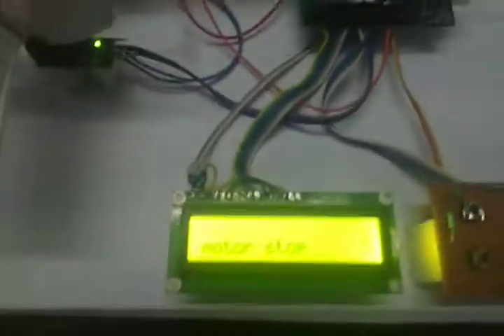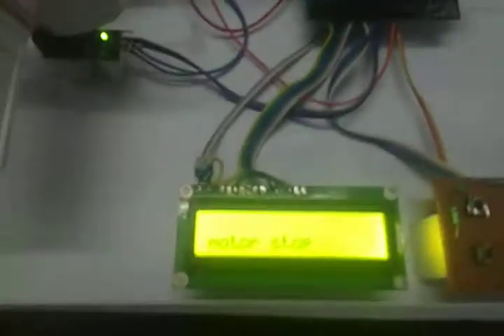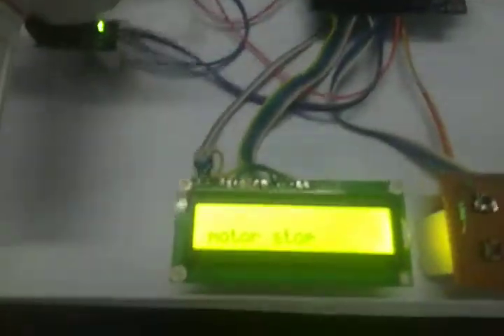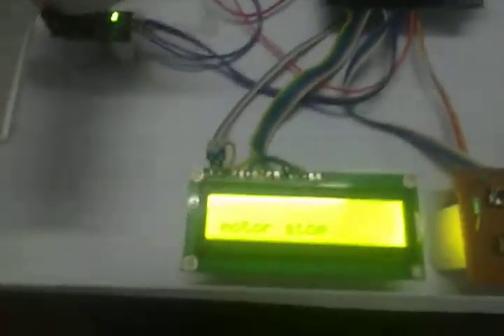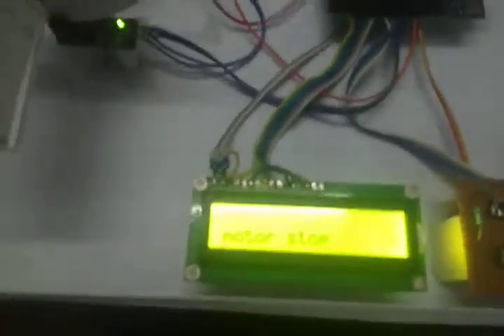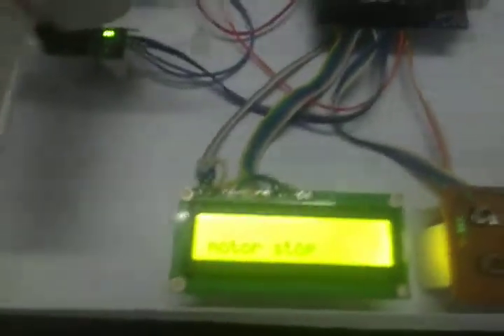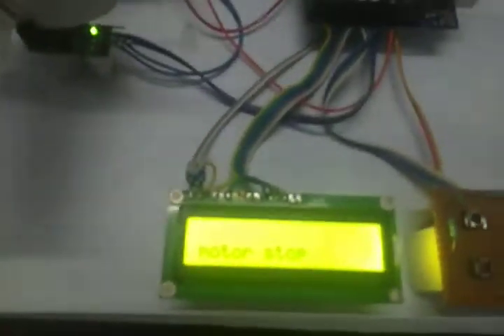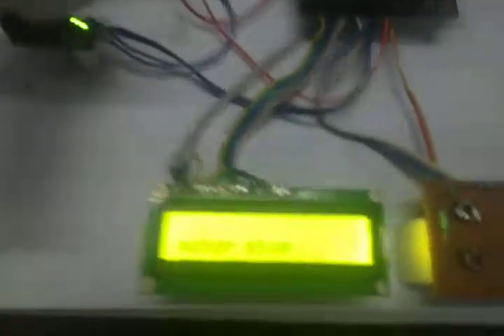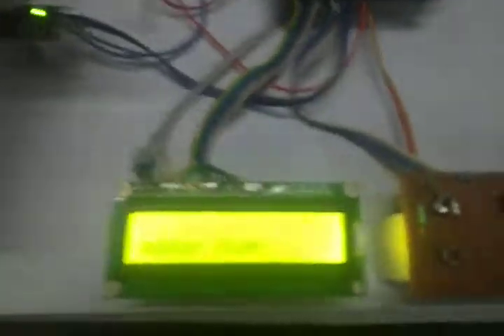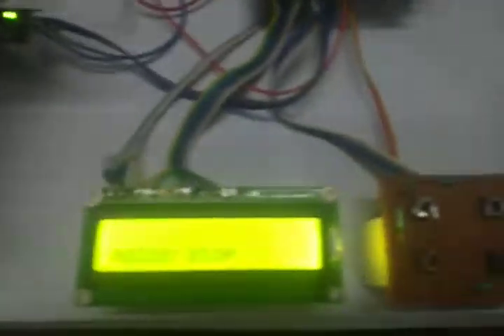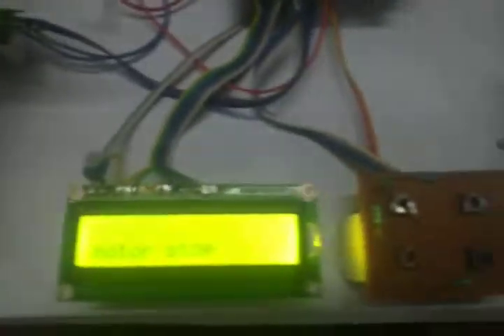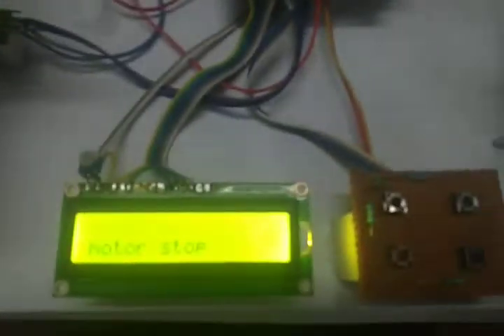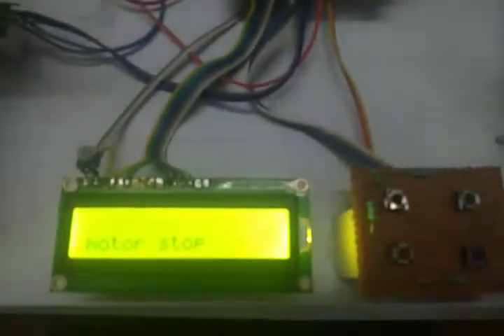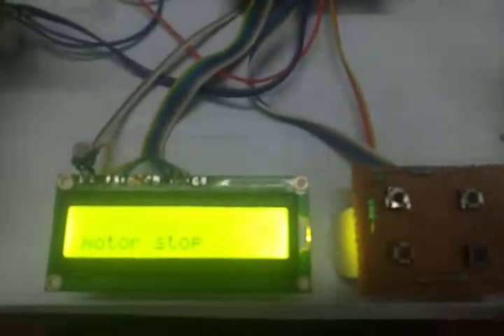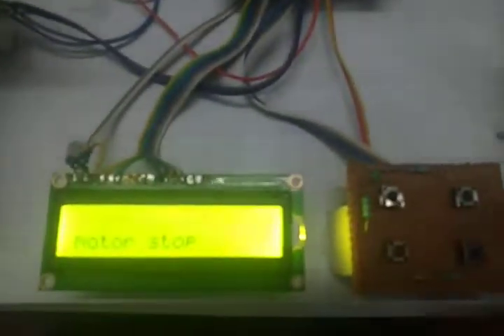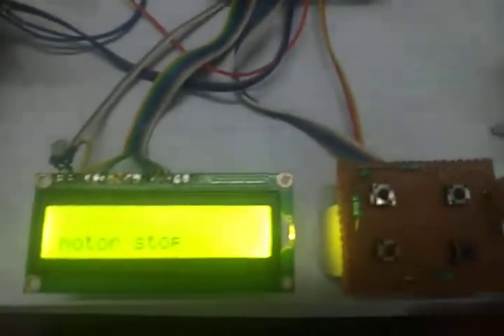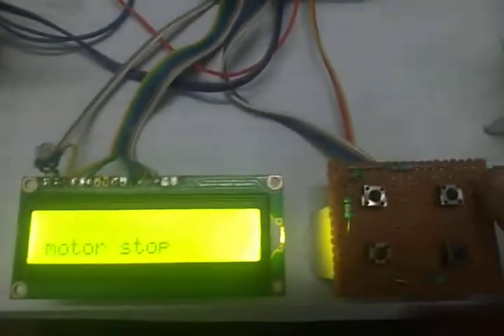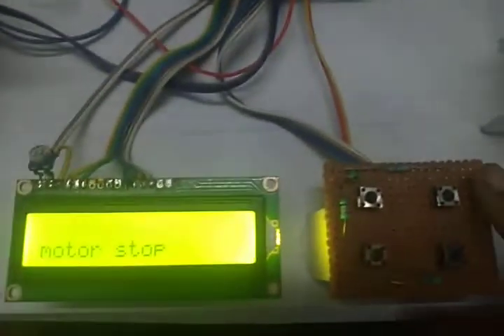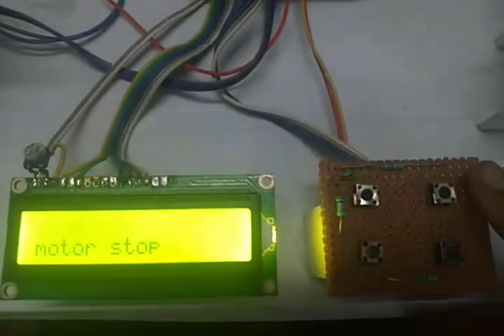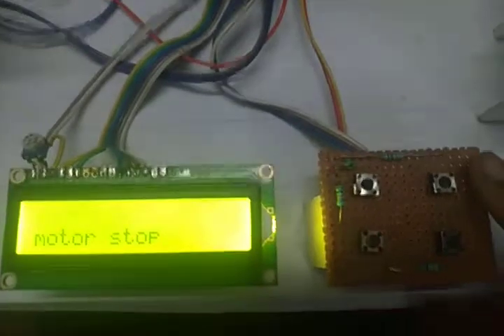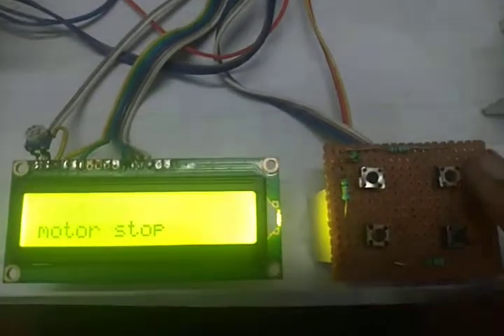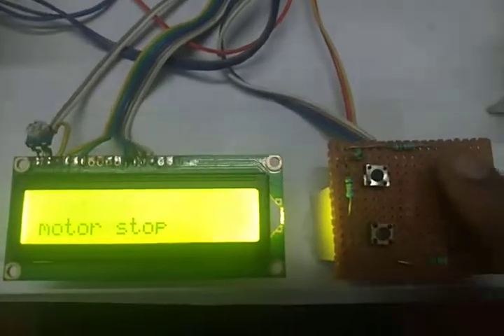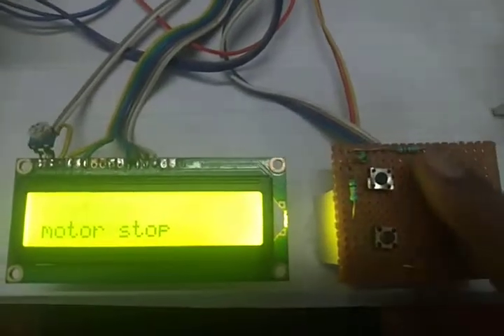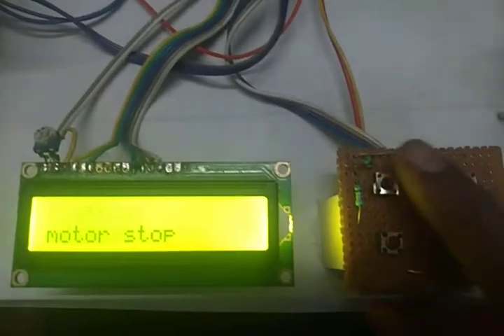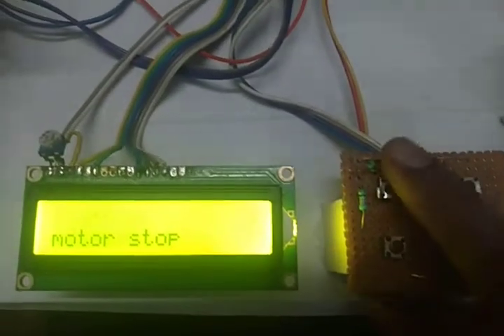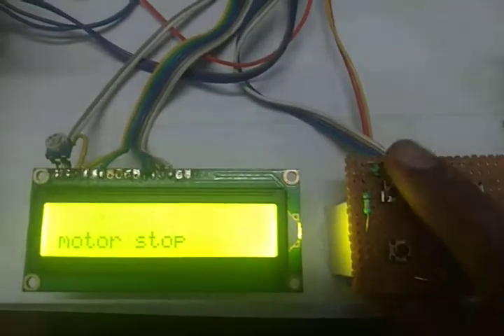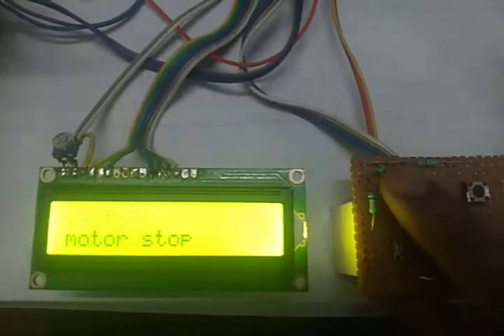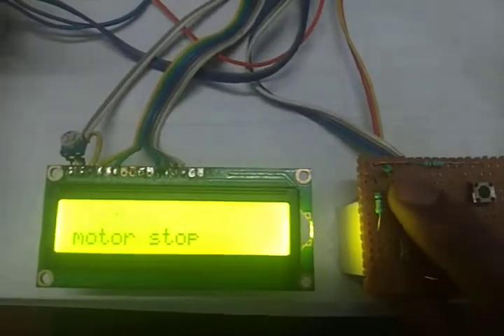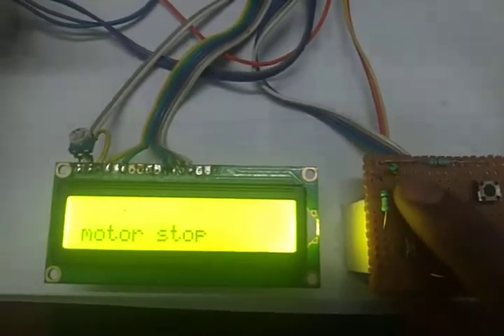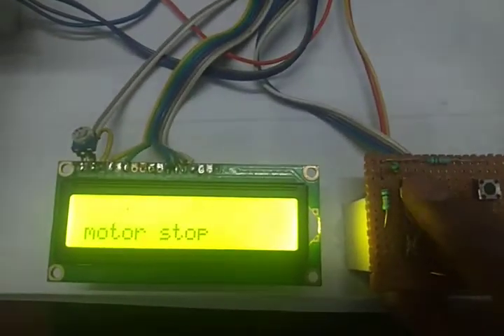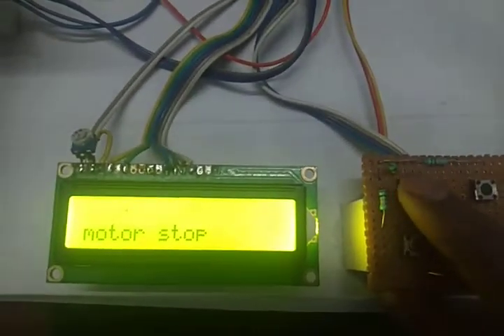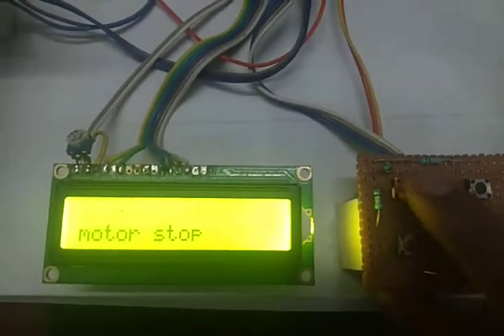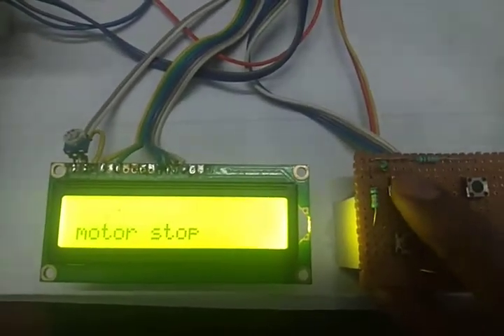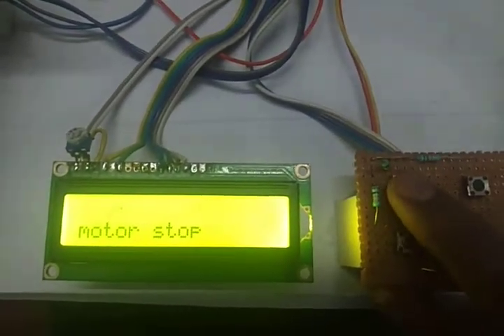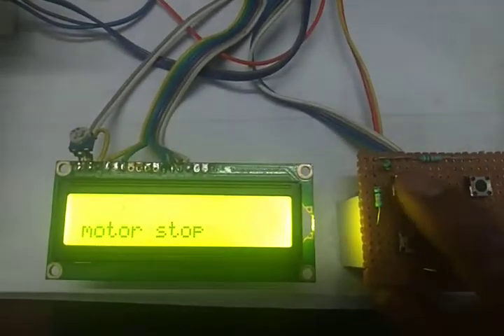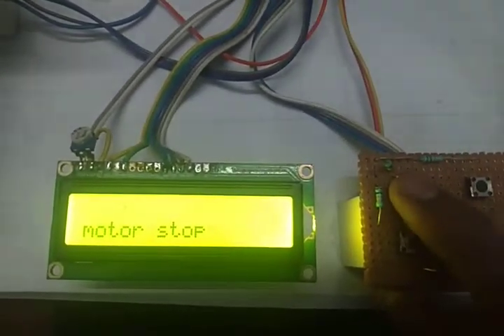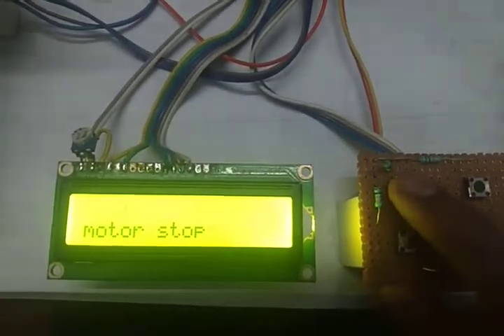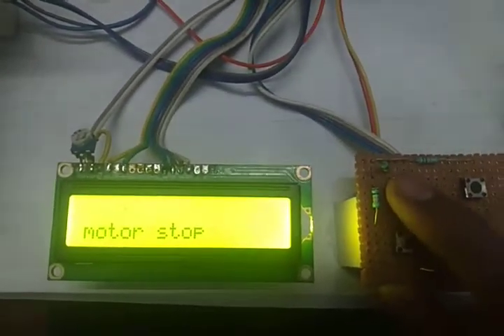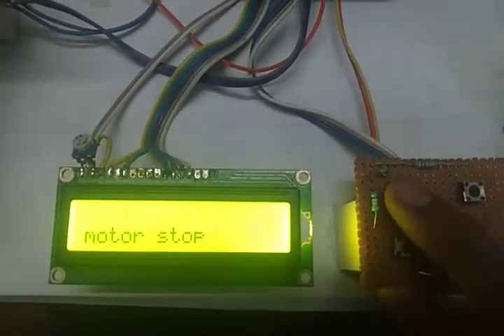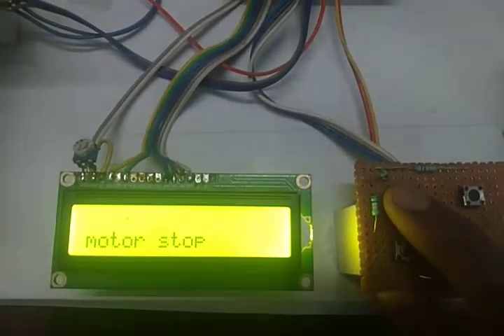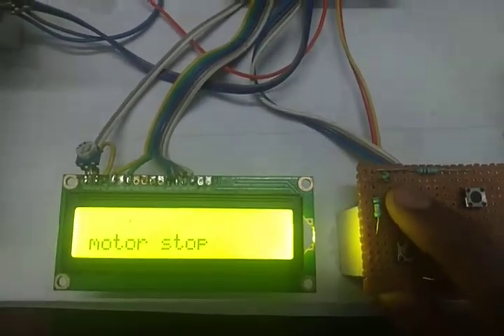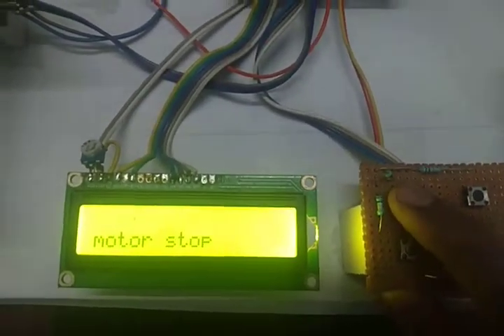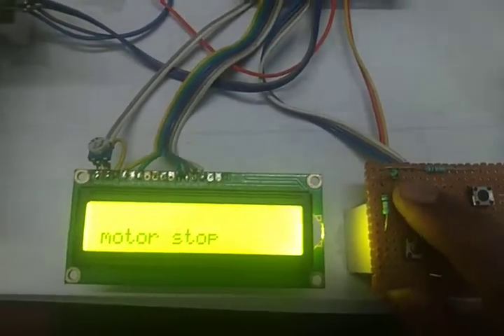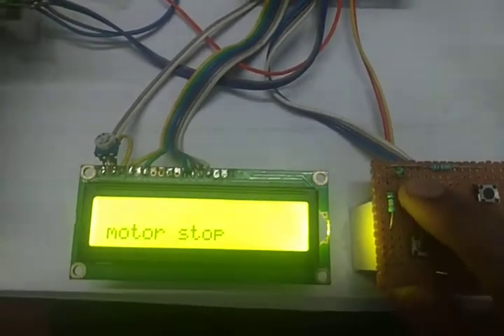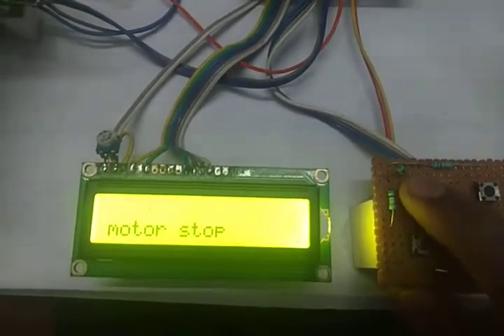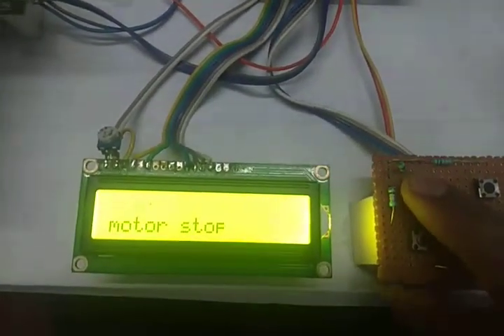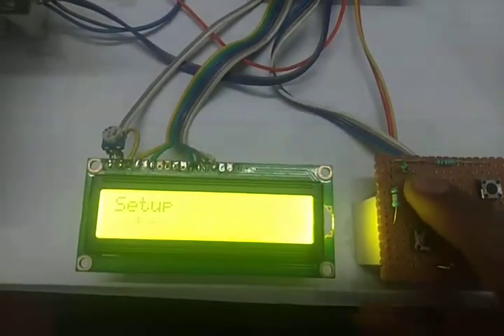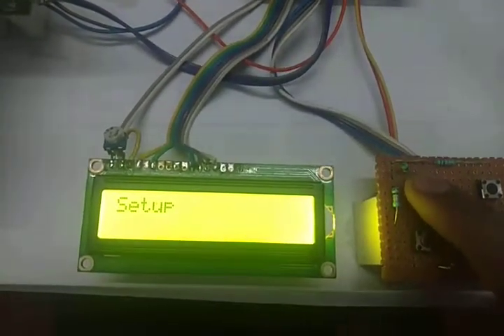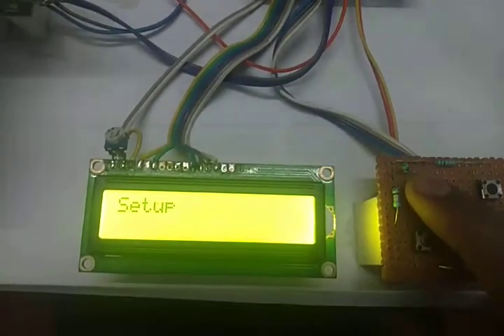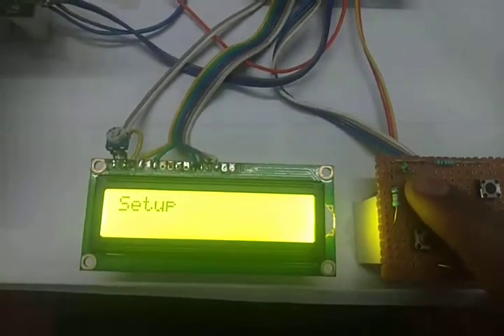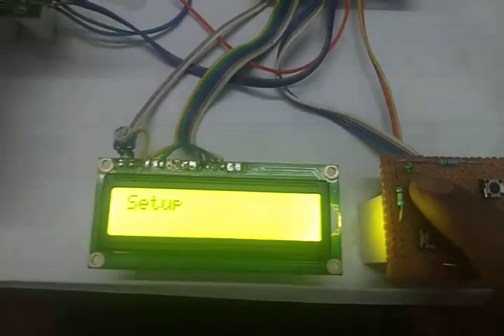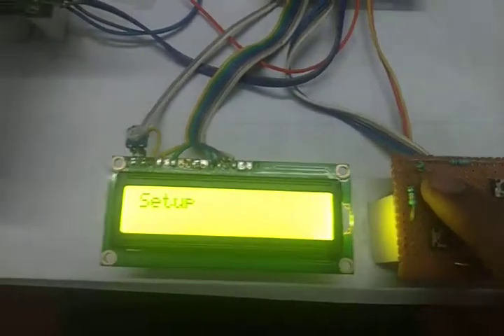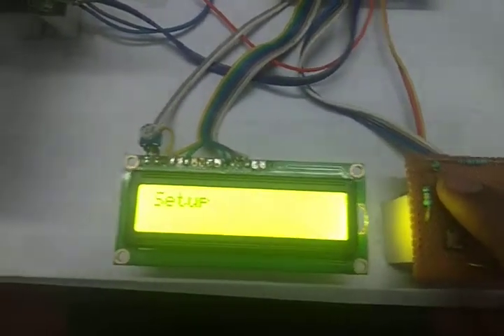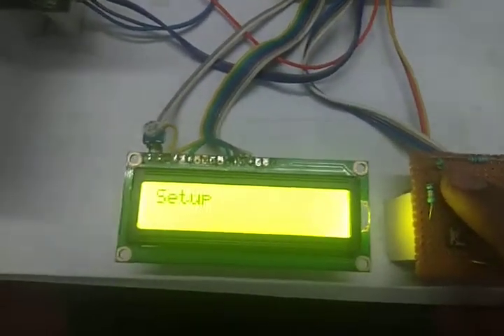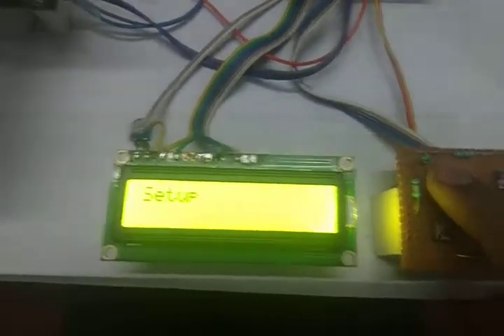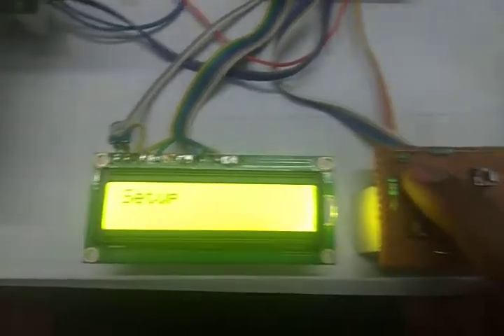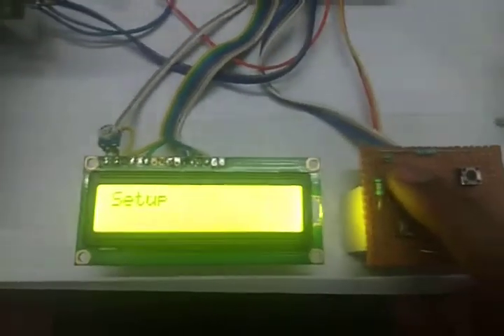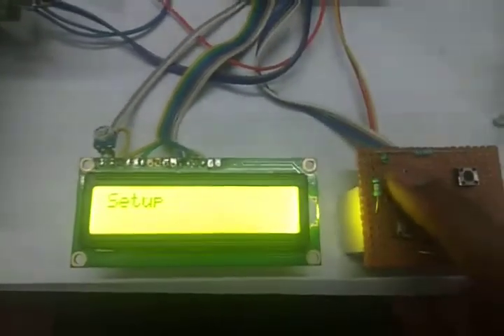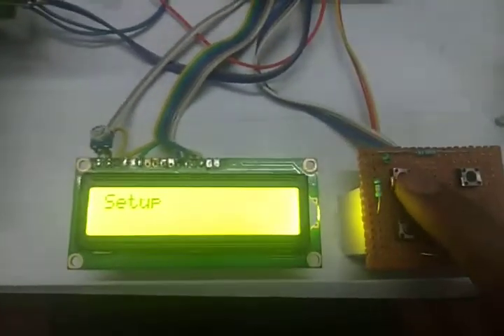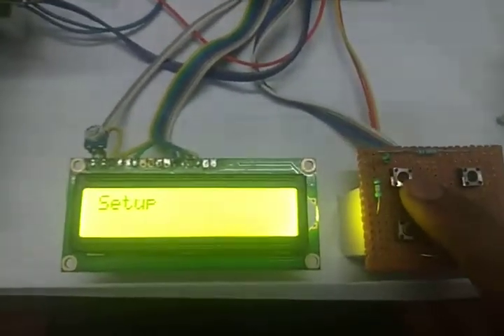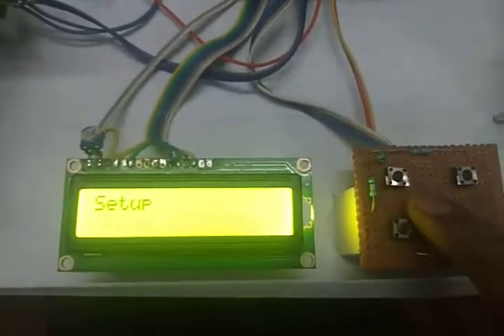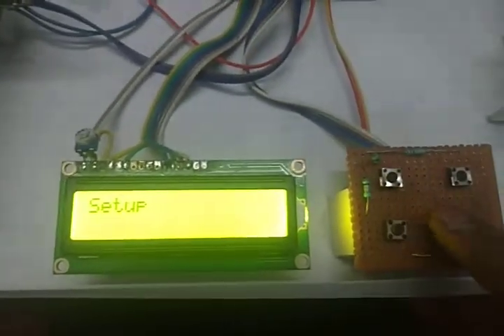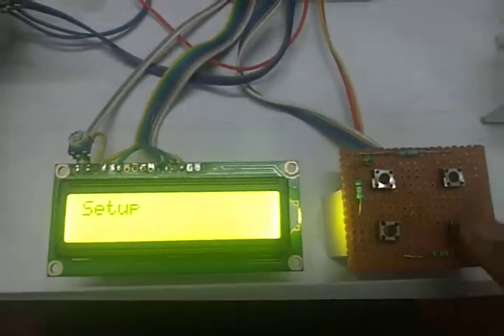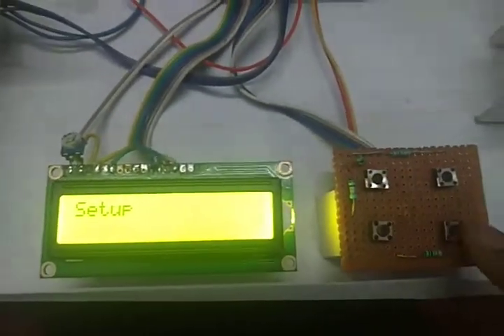So initially we have to go into setup mode. When you press this button, you are in setup mode.